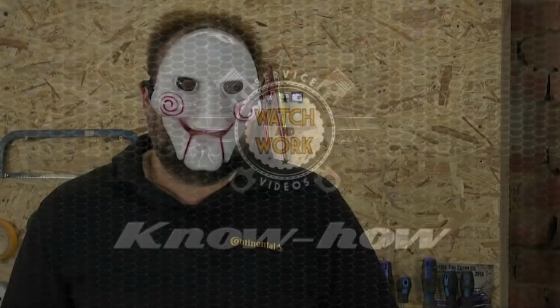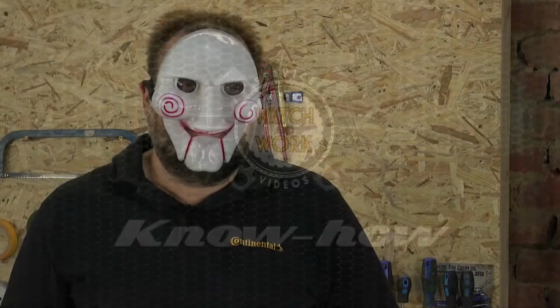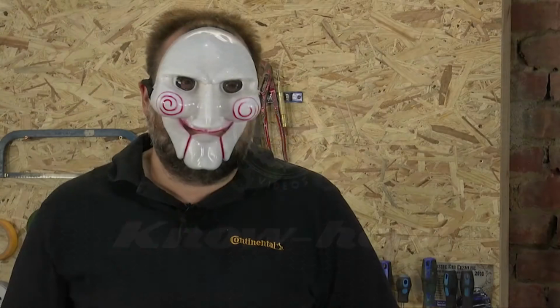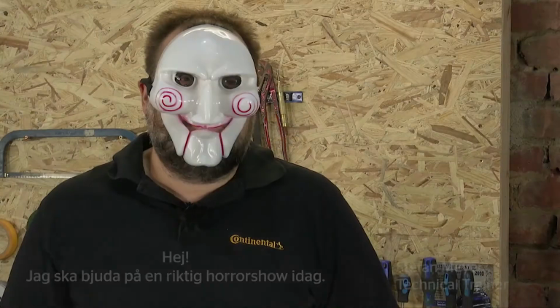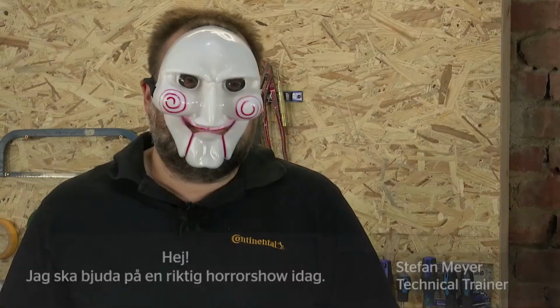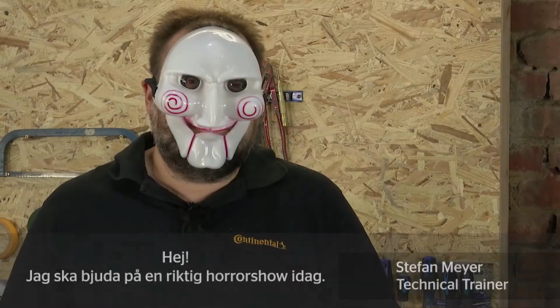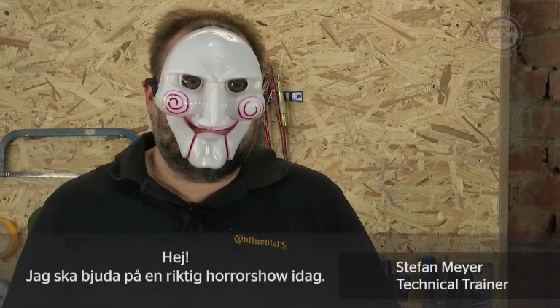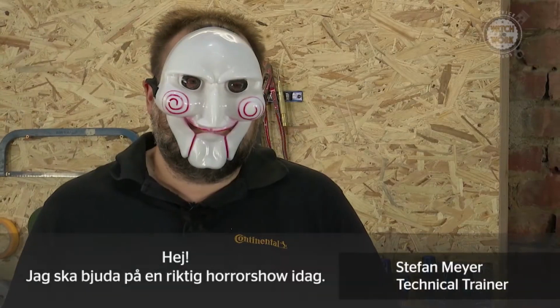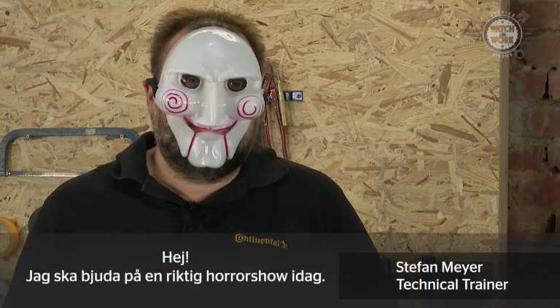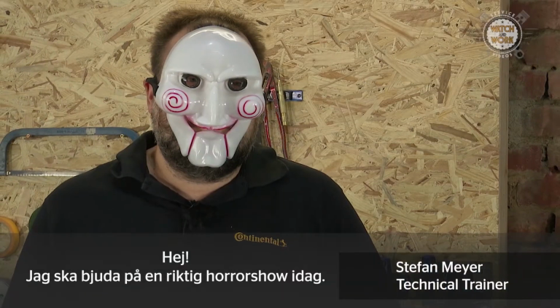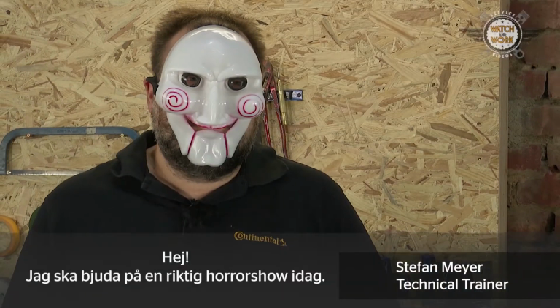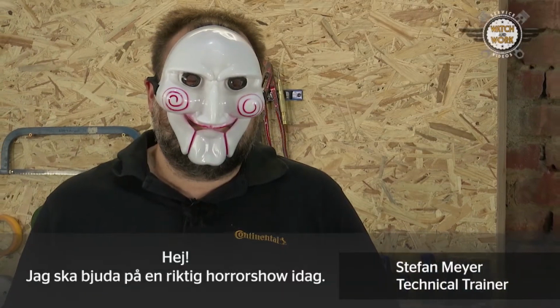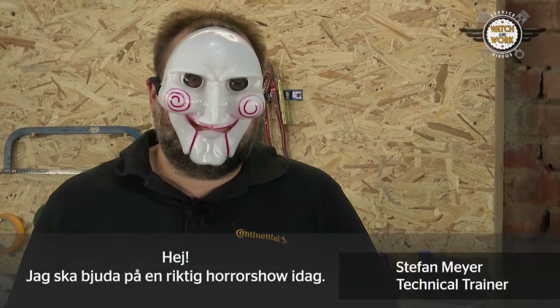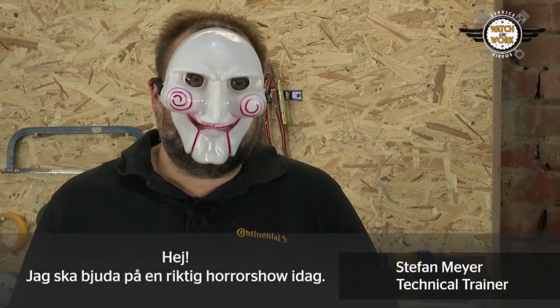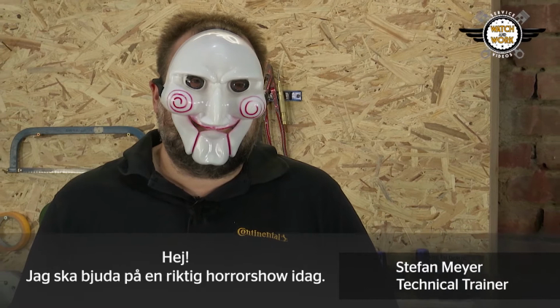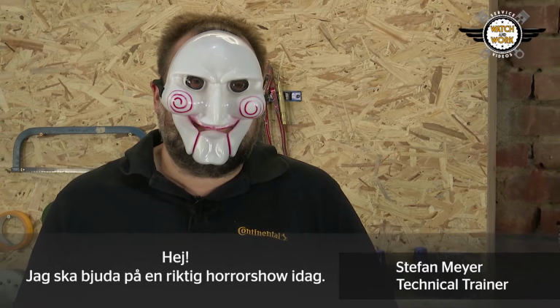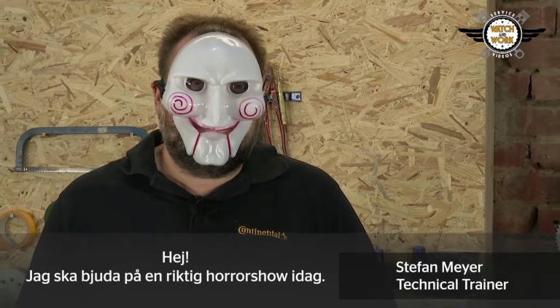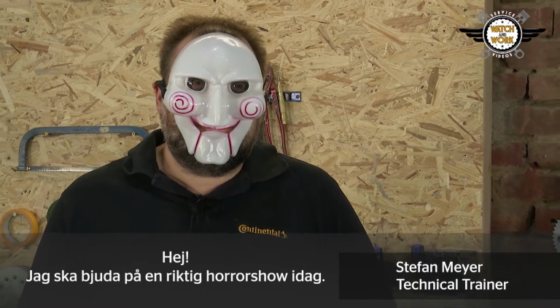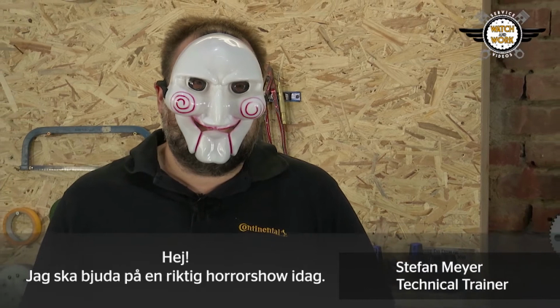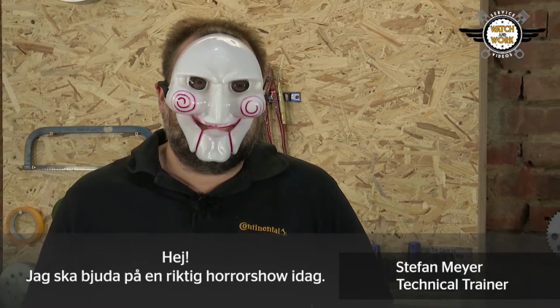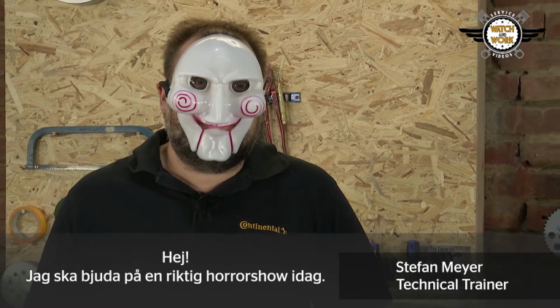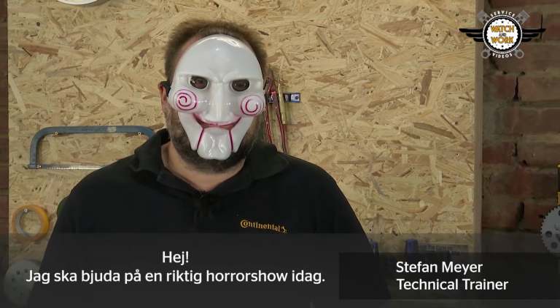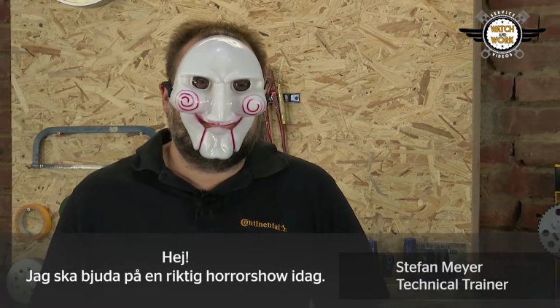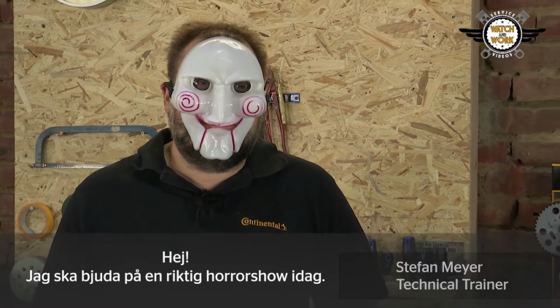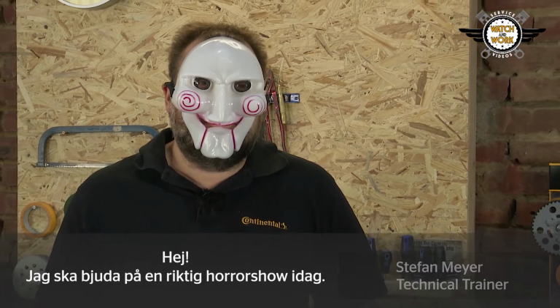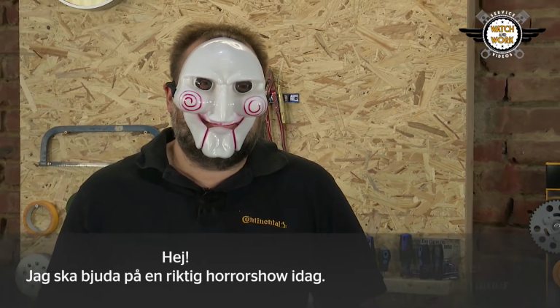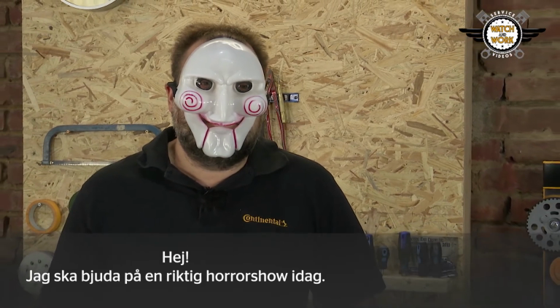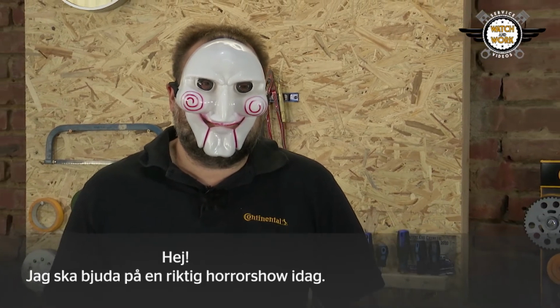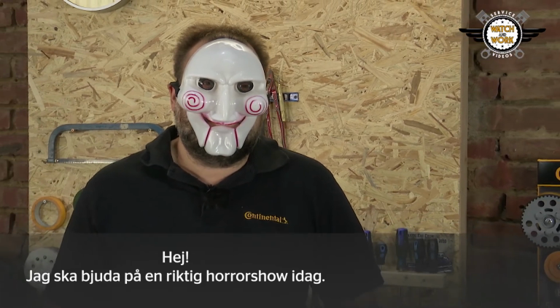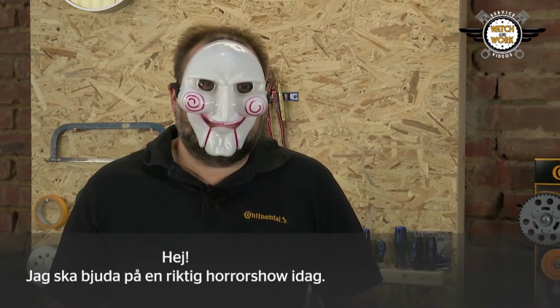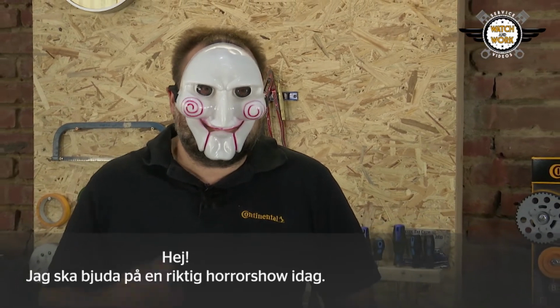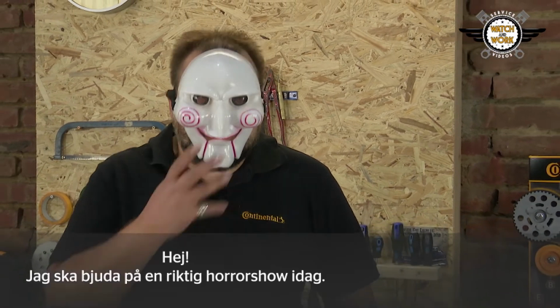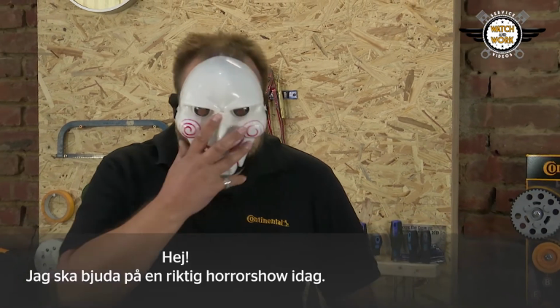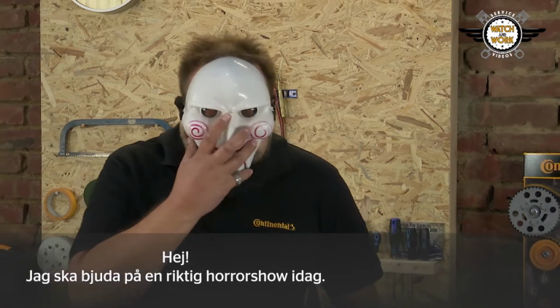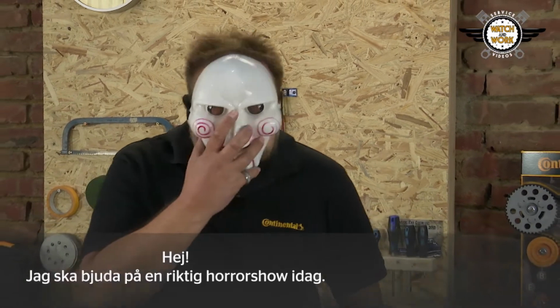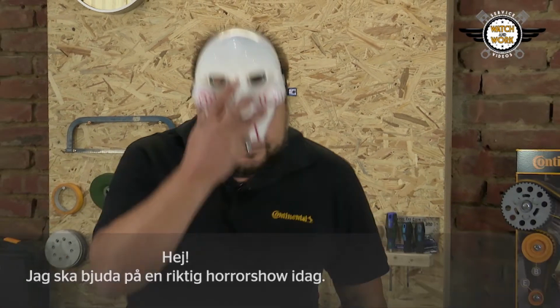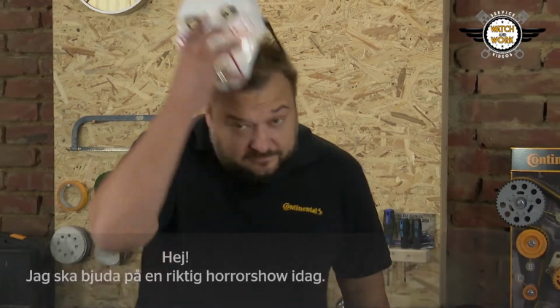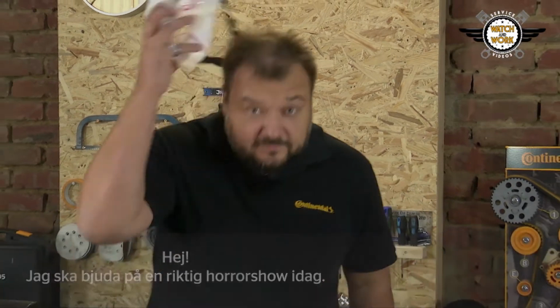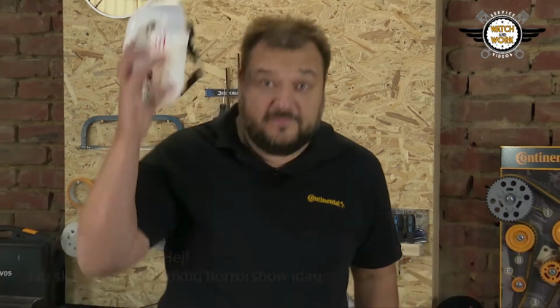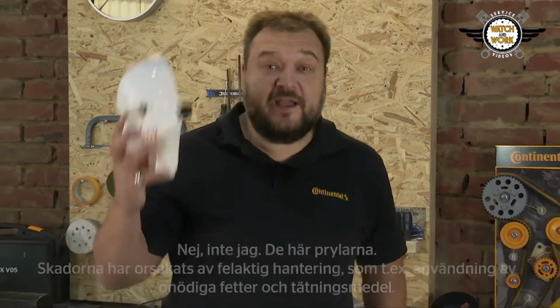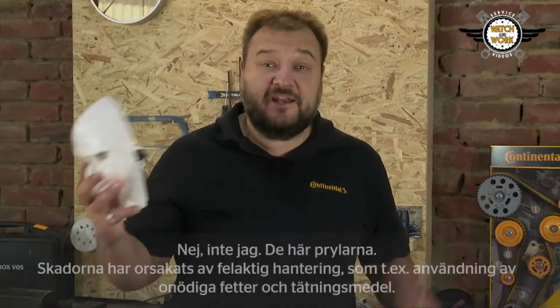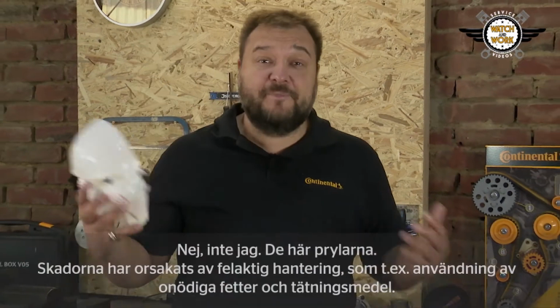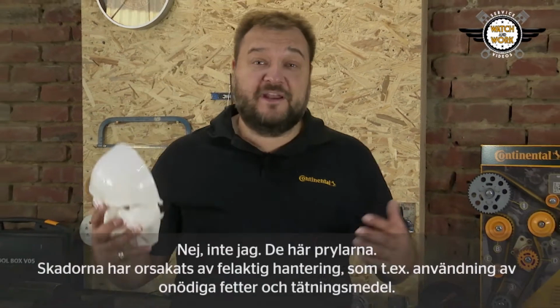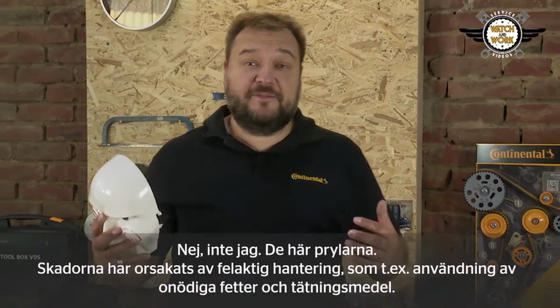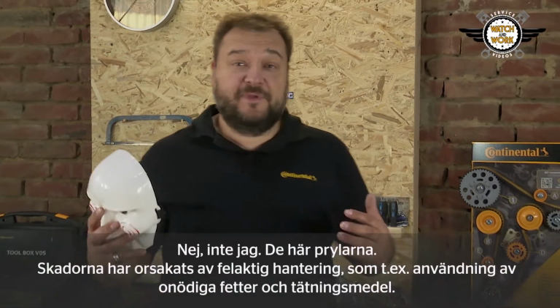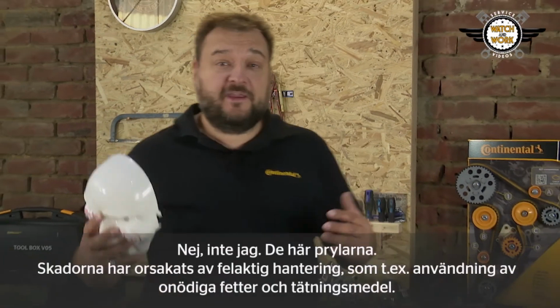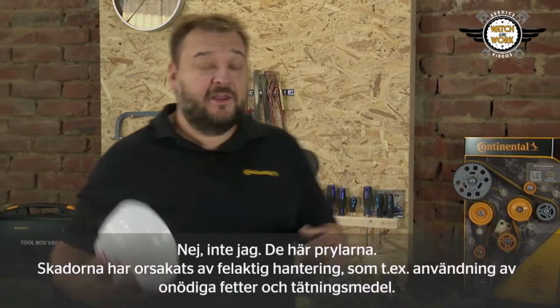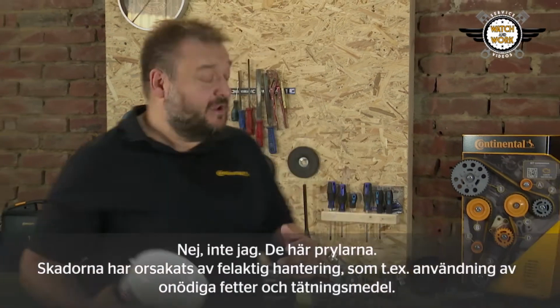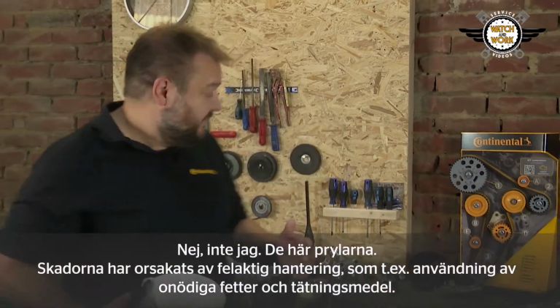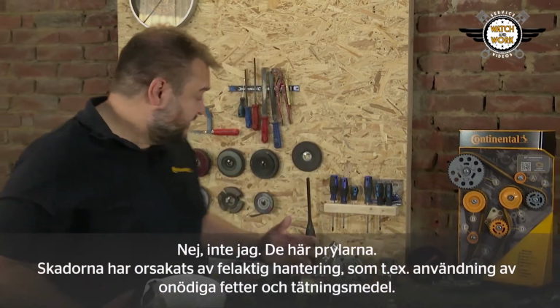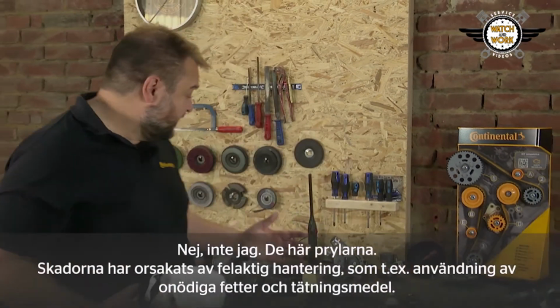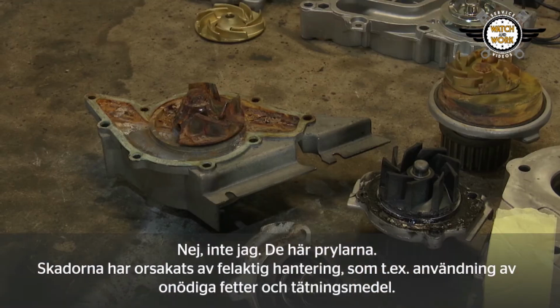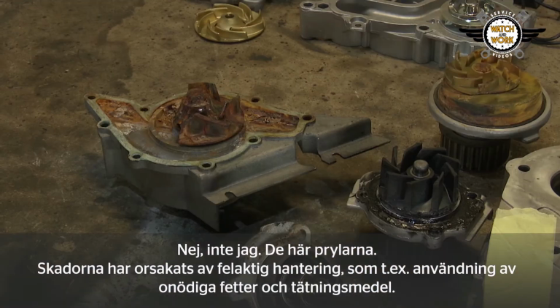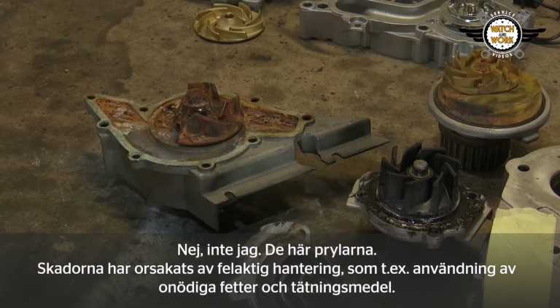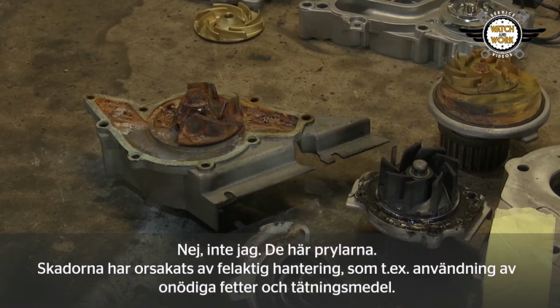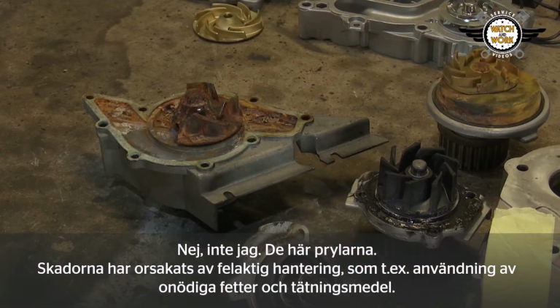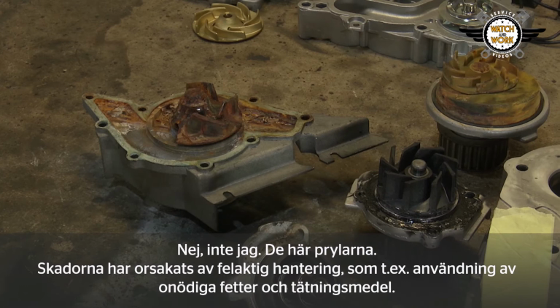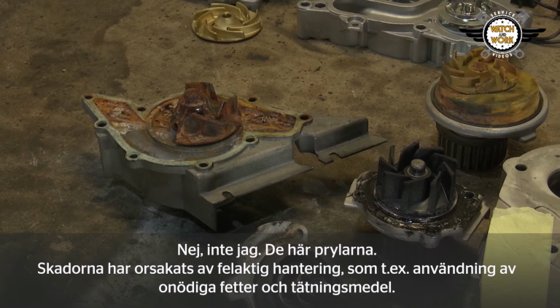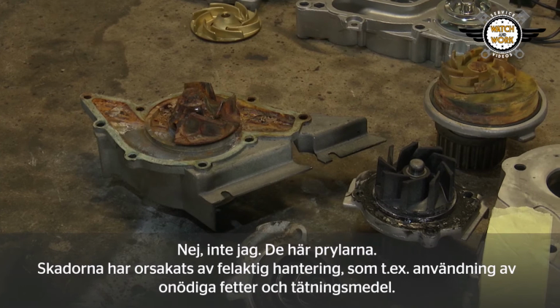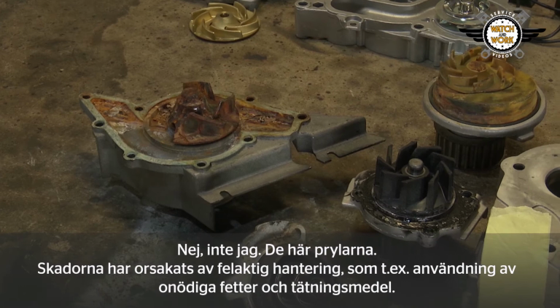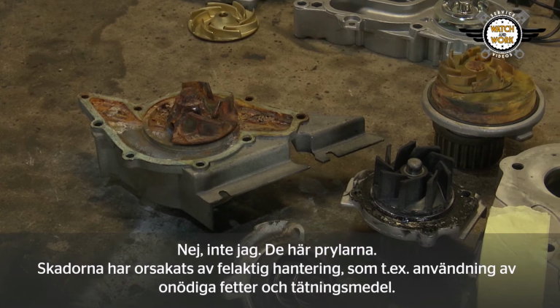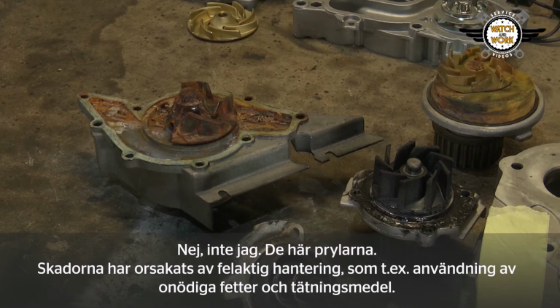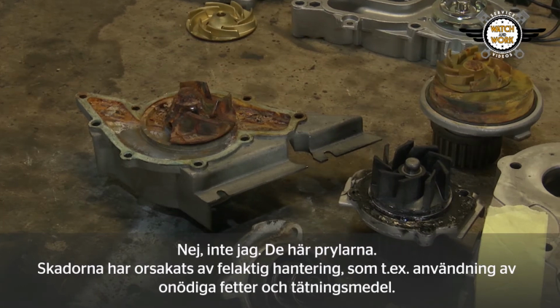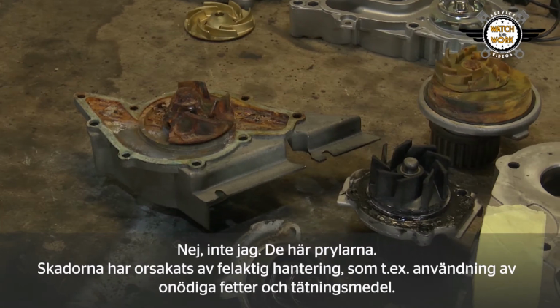Hi guys, I've got a real horror show for you today. No, I'm not referring to myself, but to these things here.